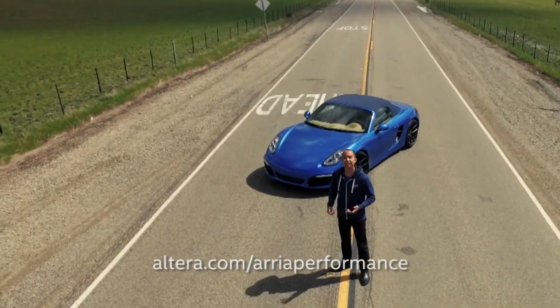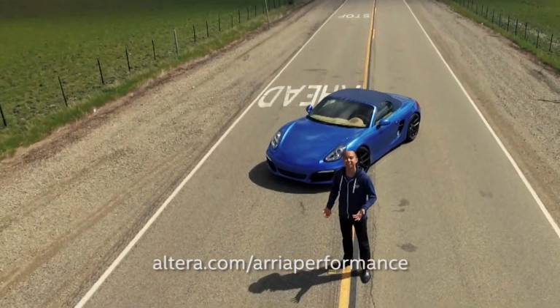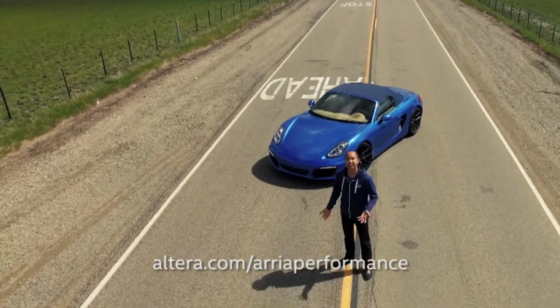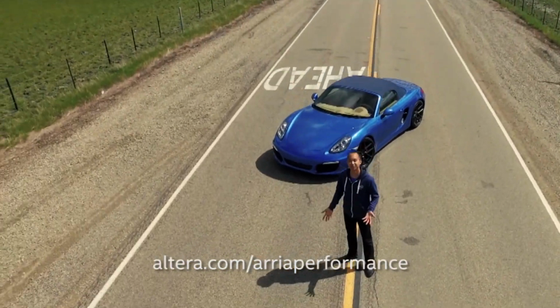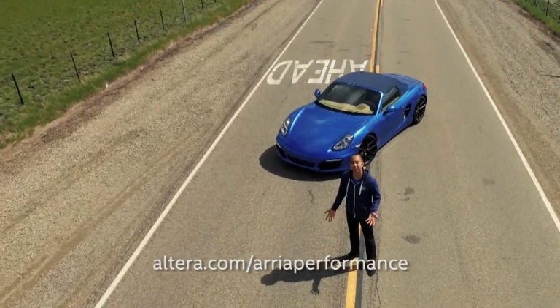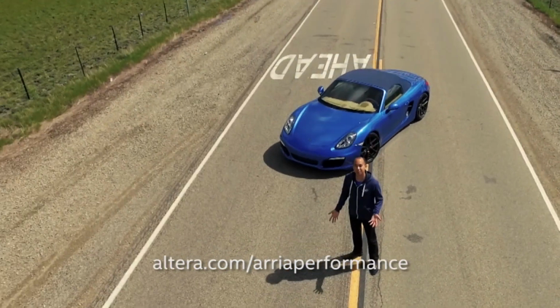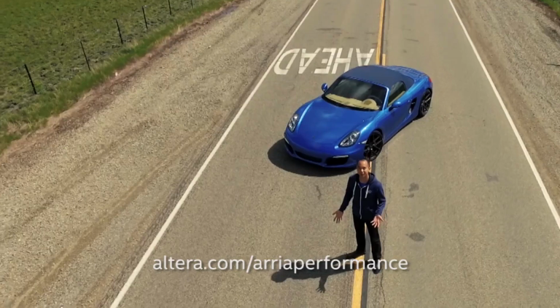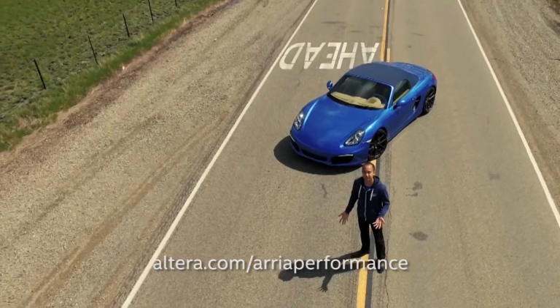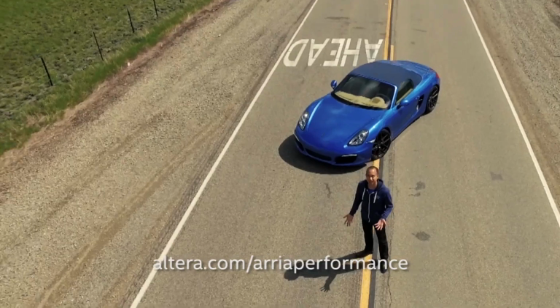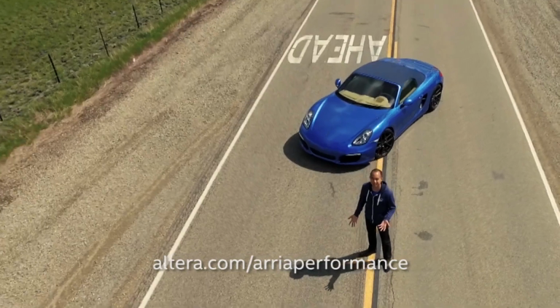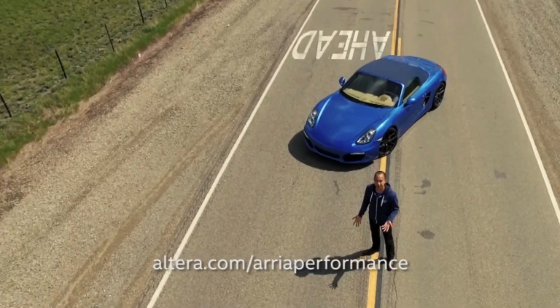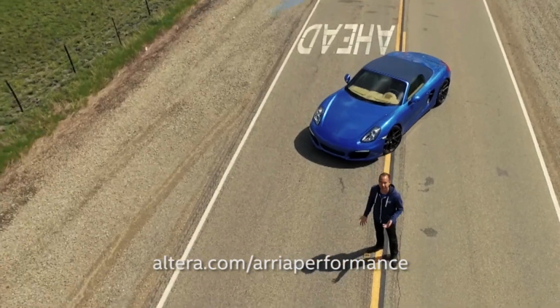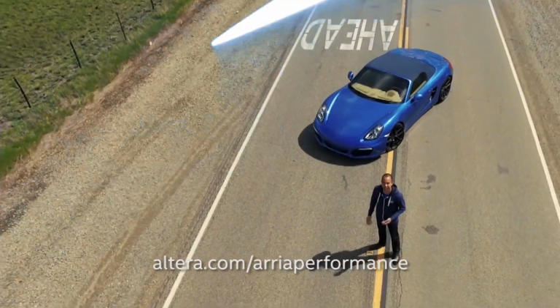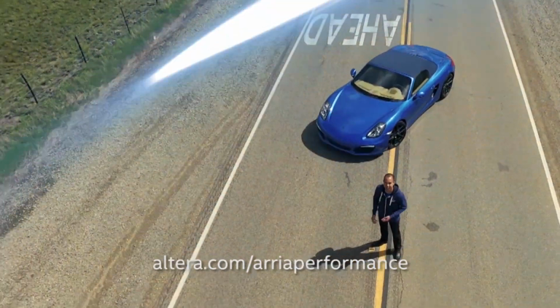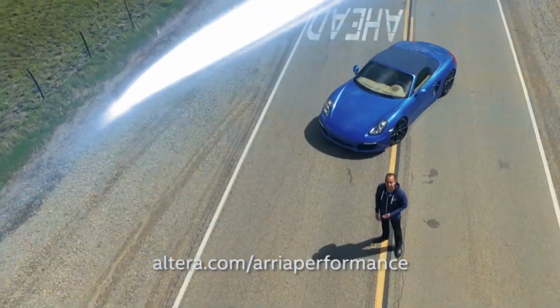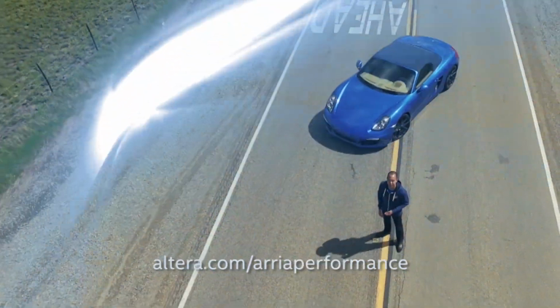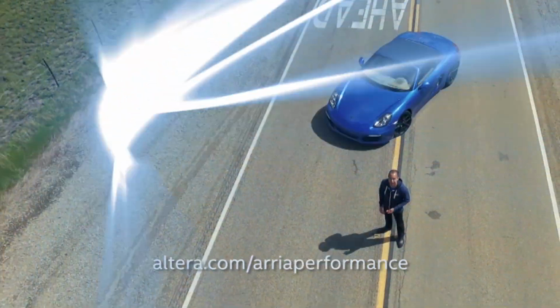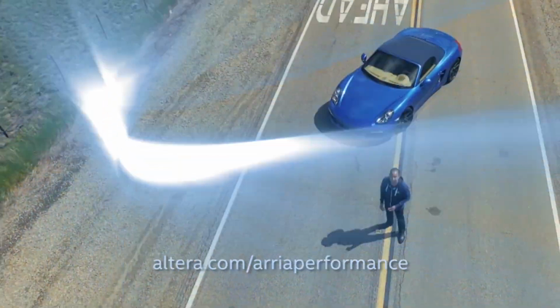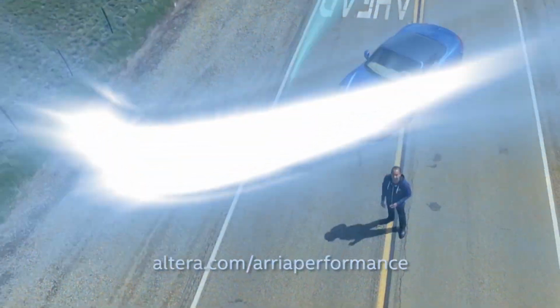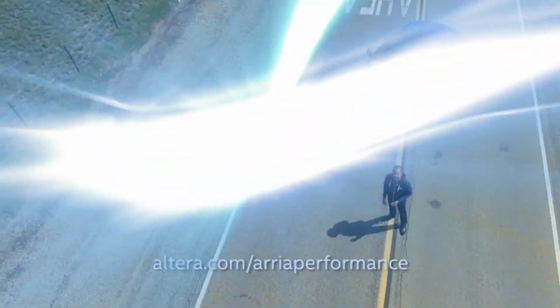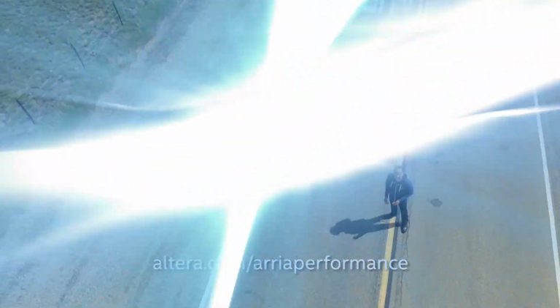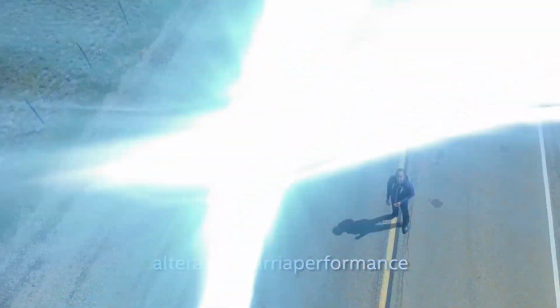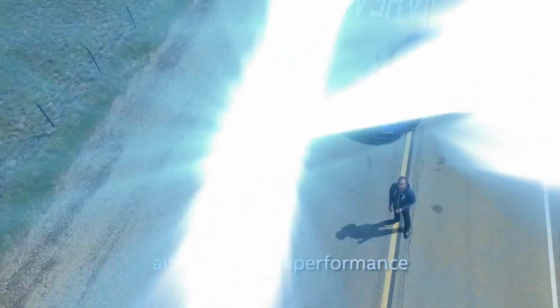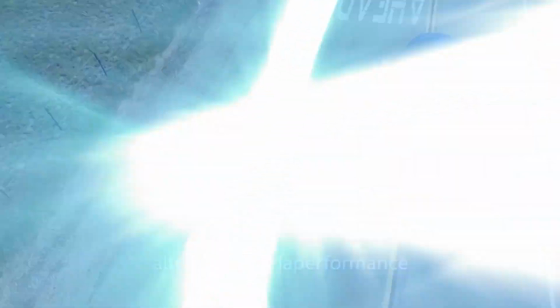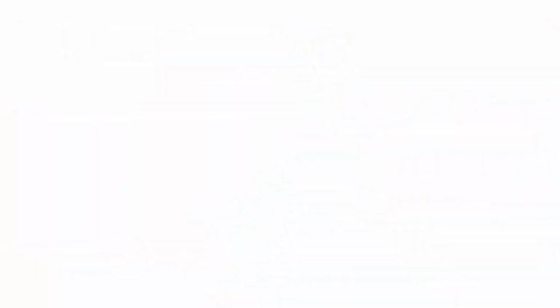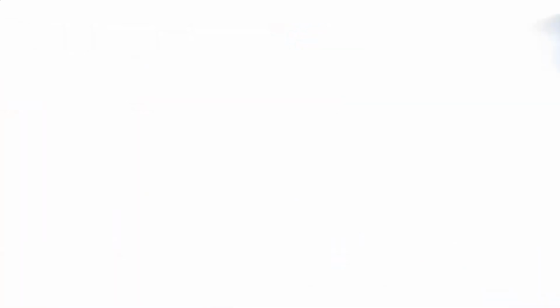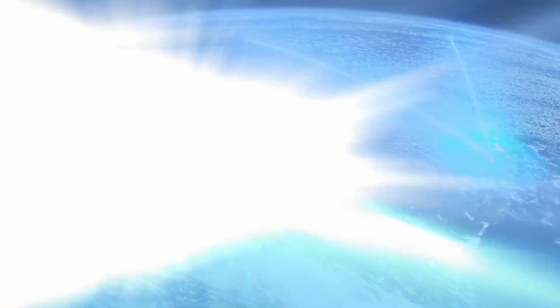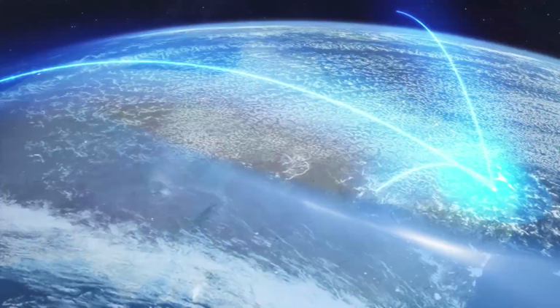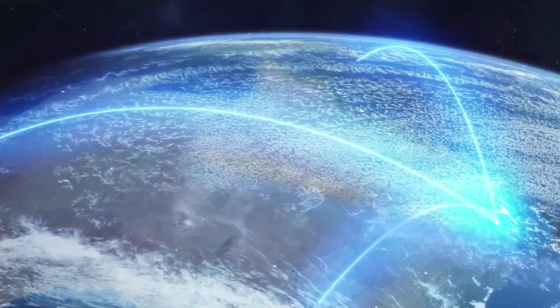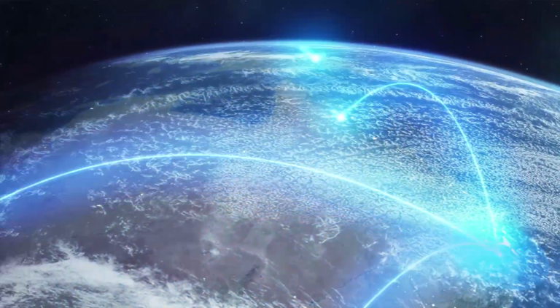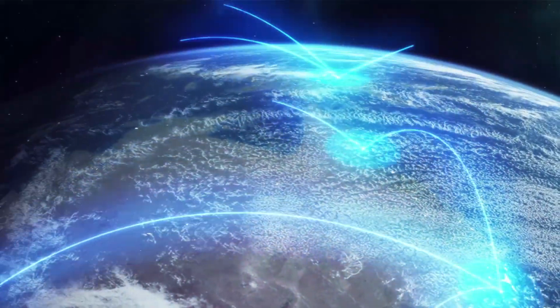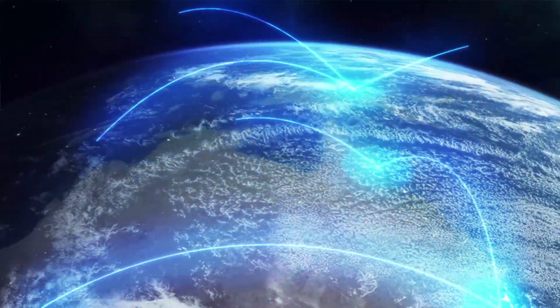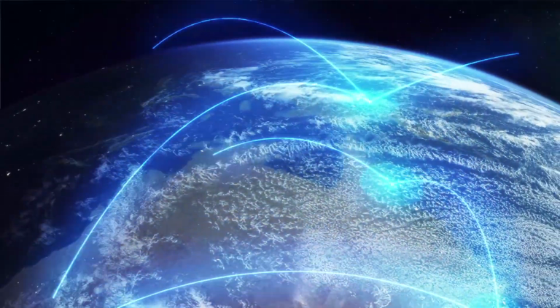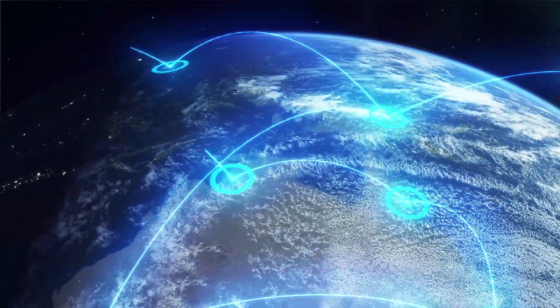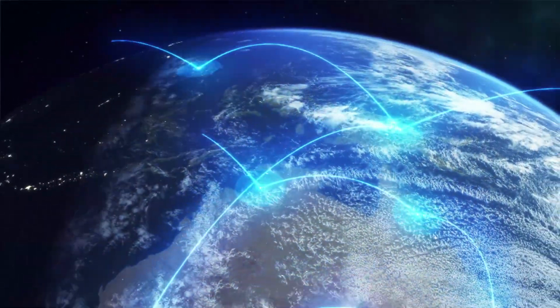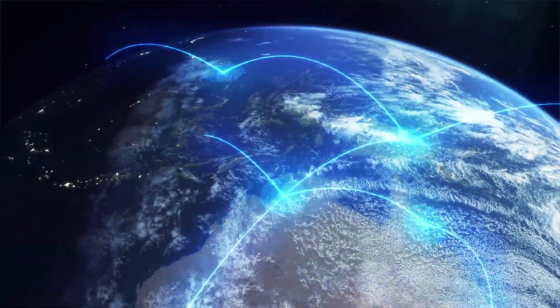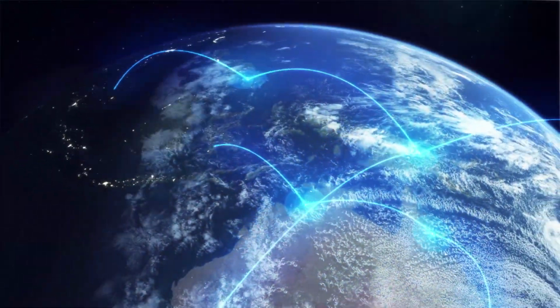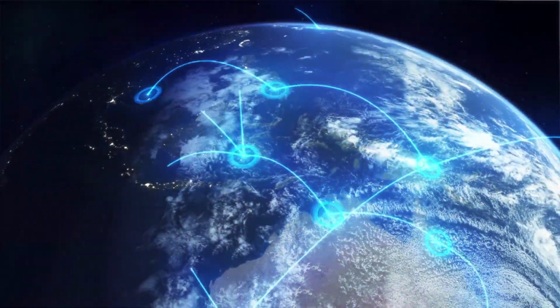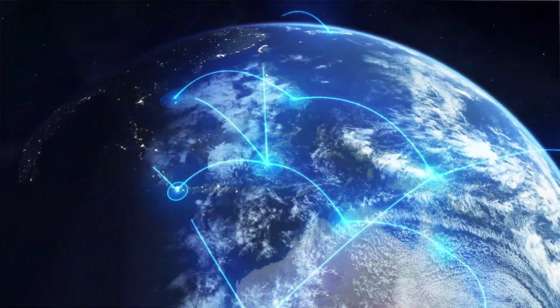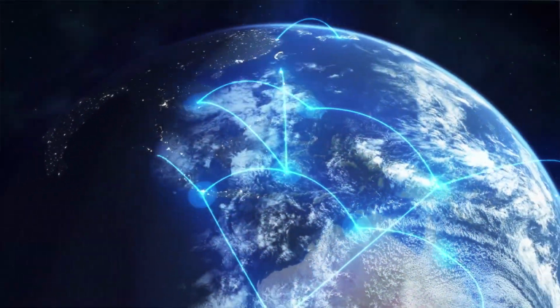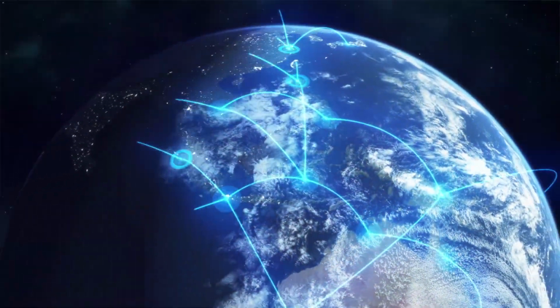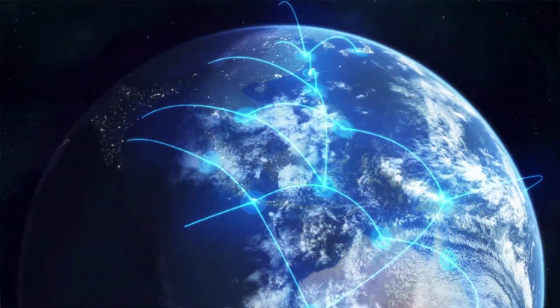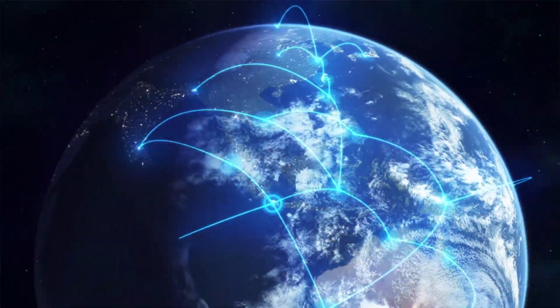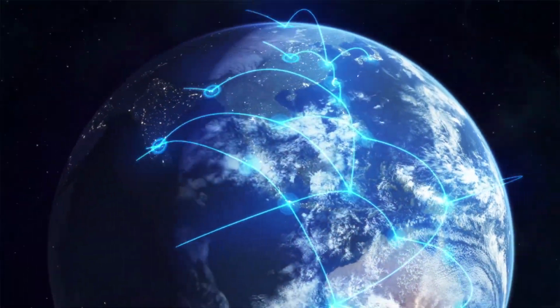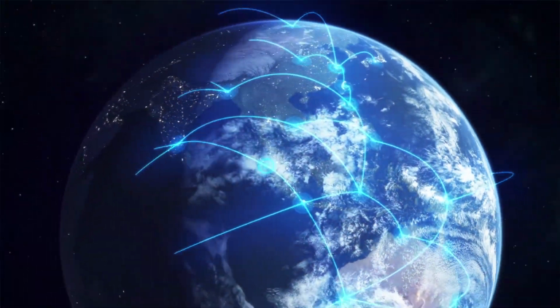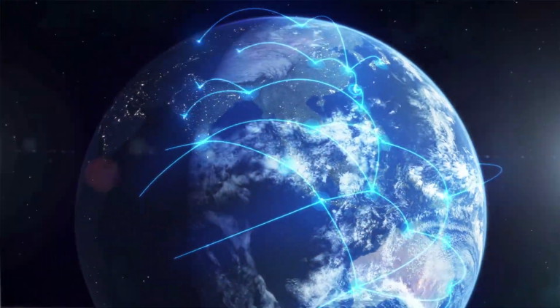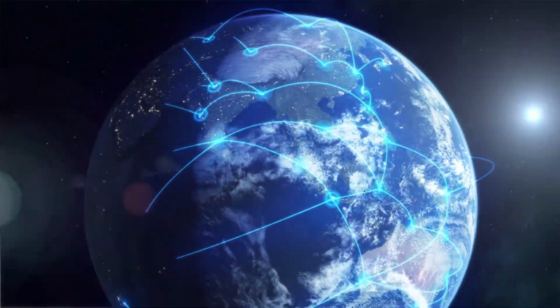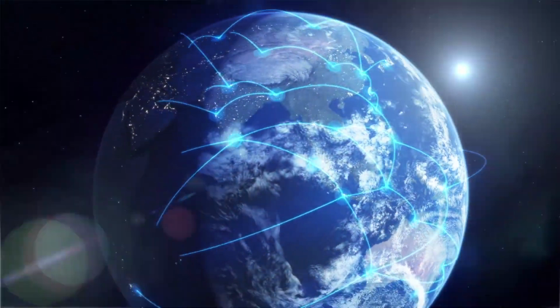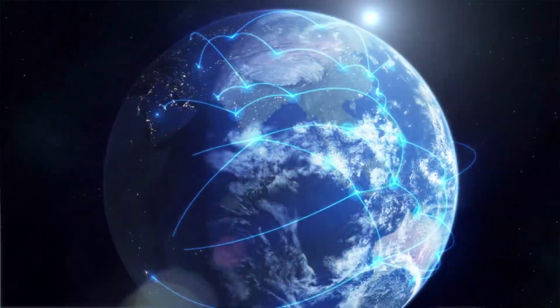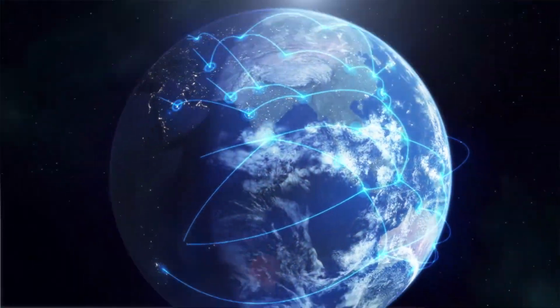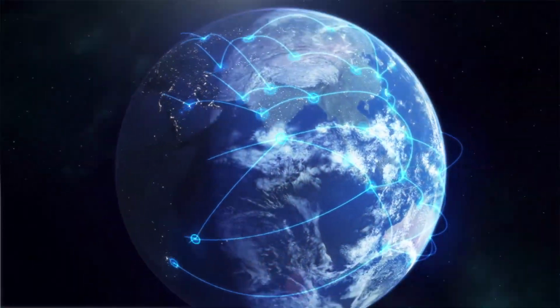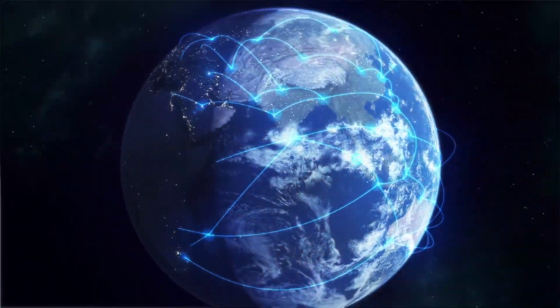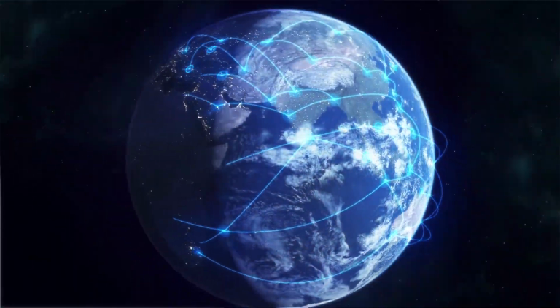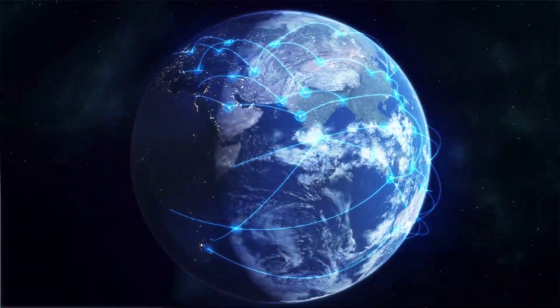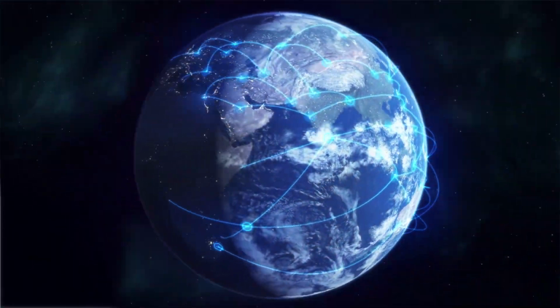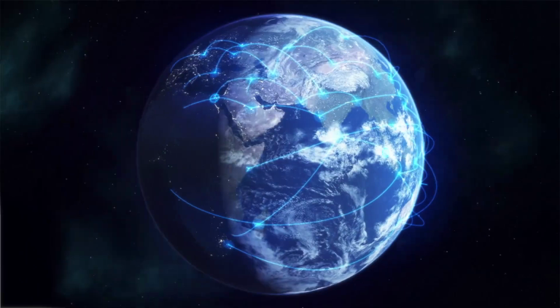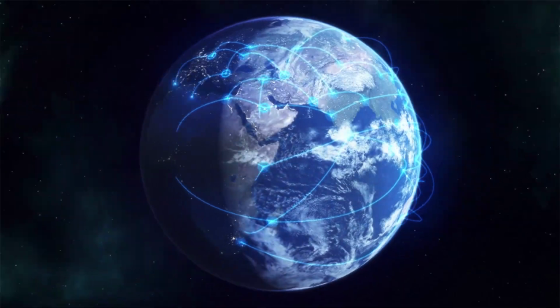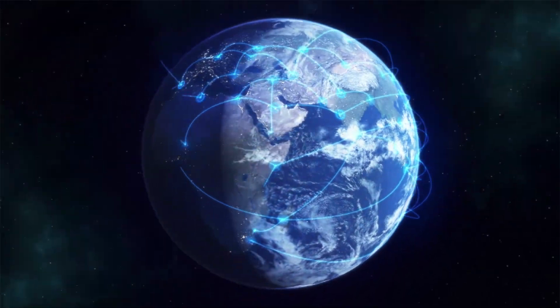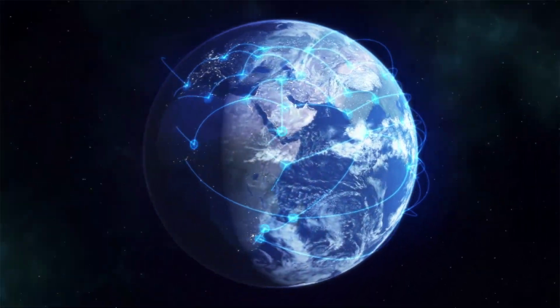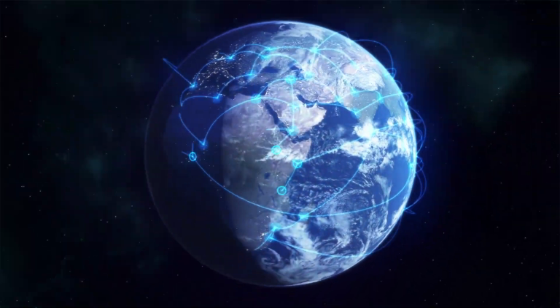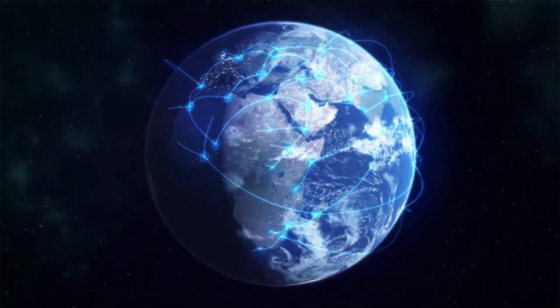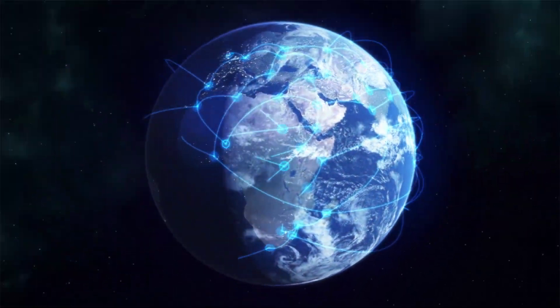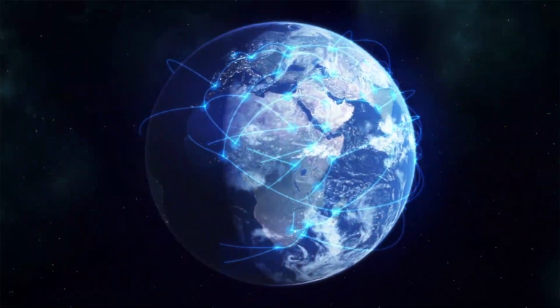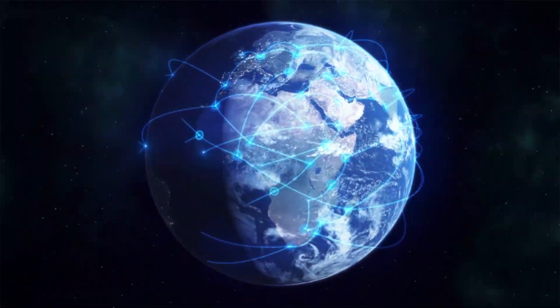Download our white paper that has all the facts, and see how Intel FPGAs can help solve your challenges in the era of big data.